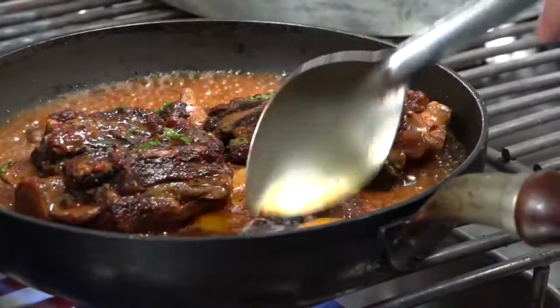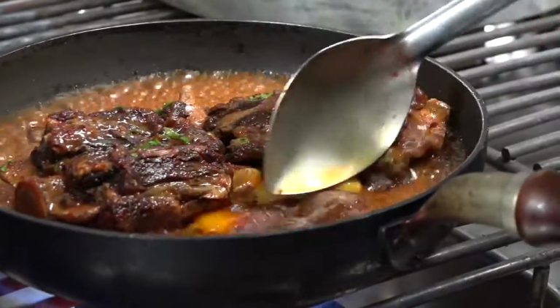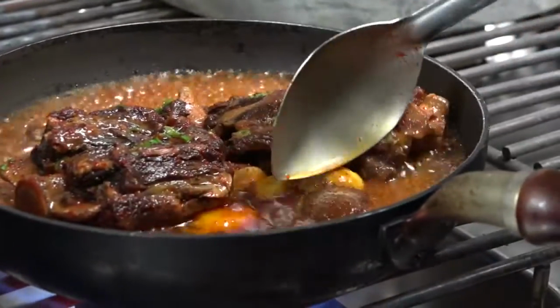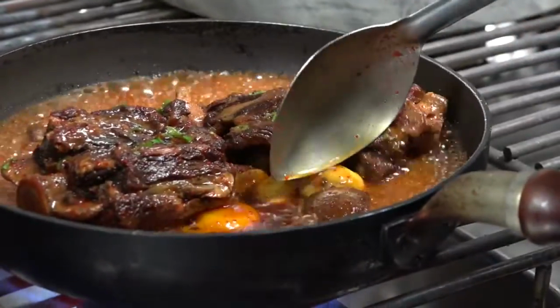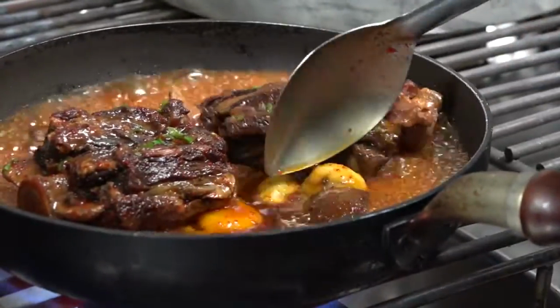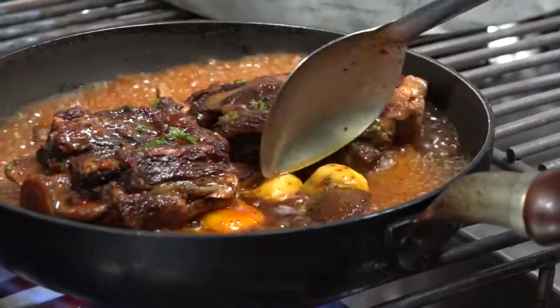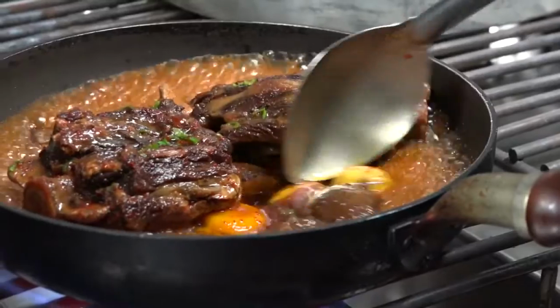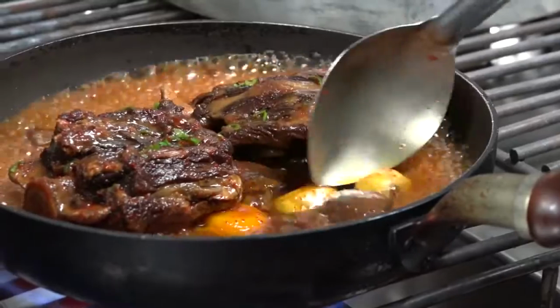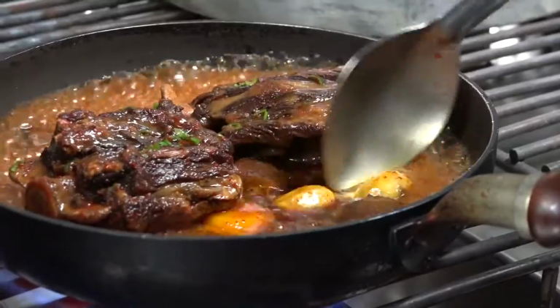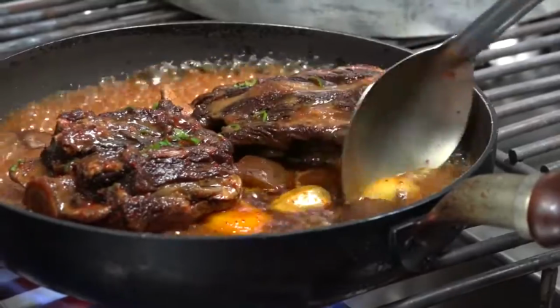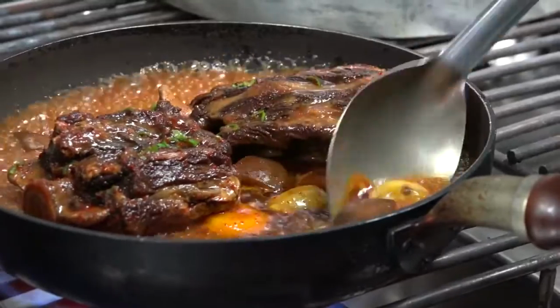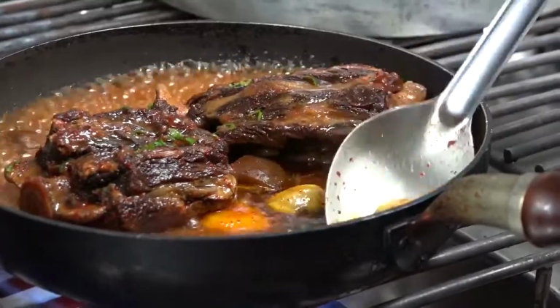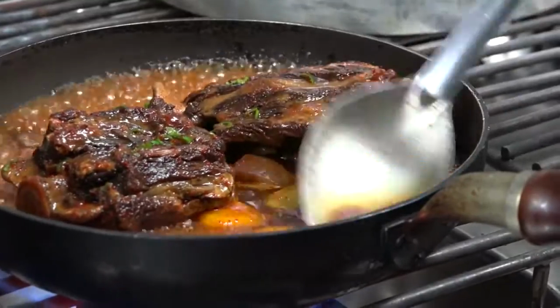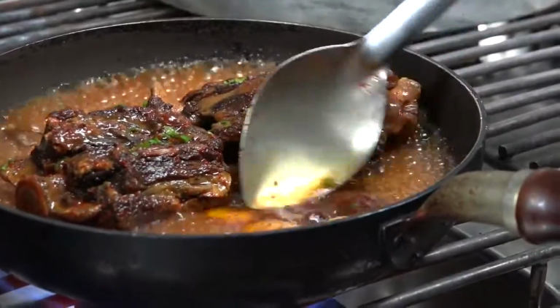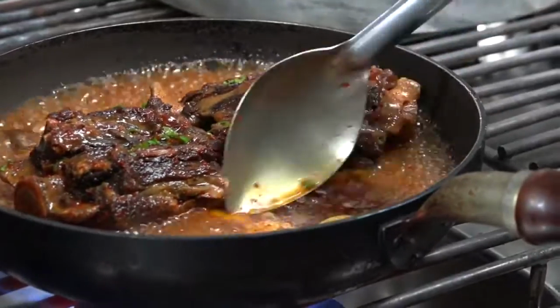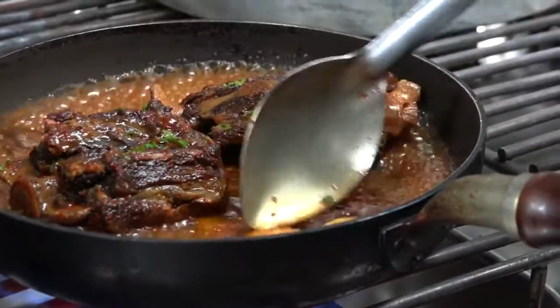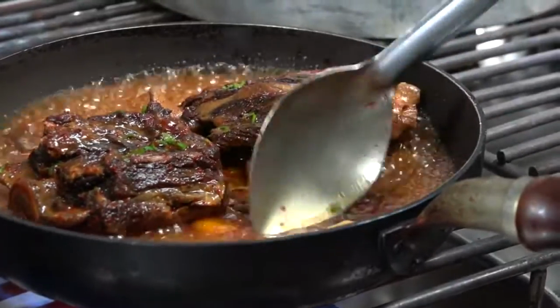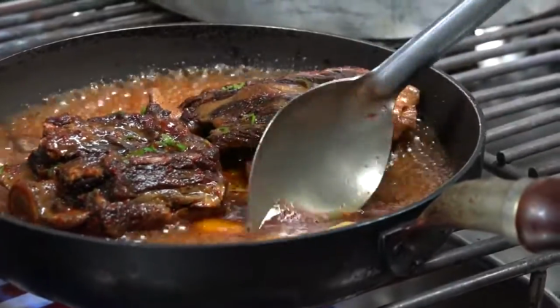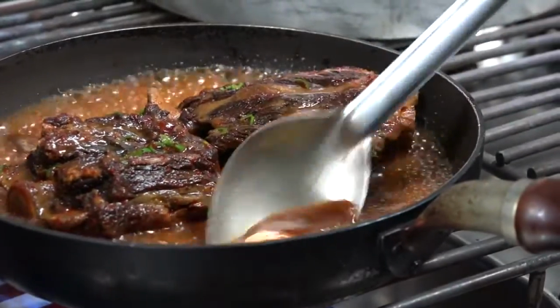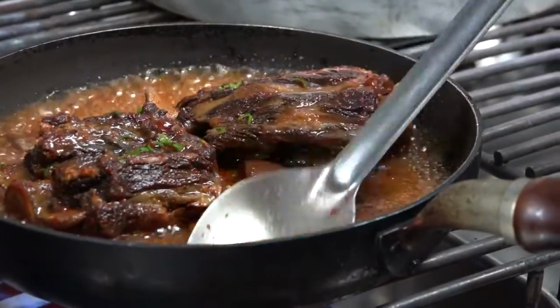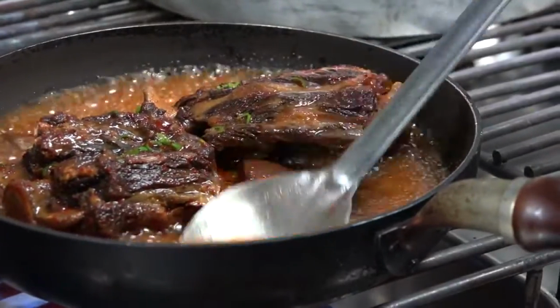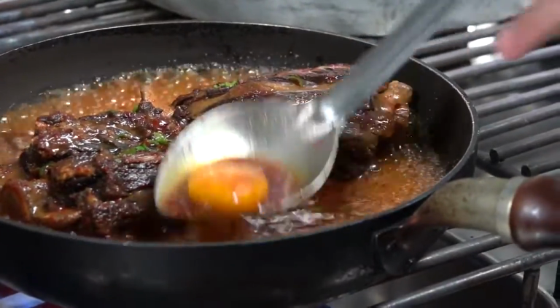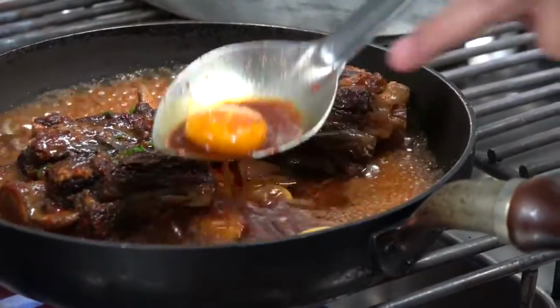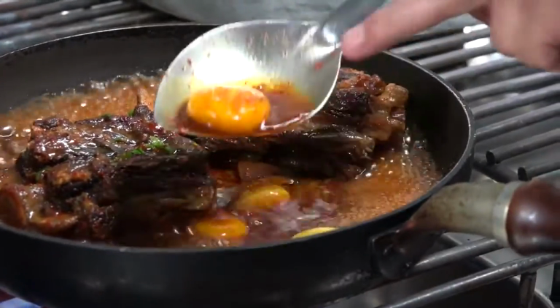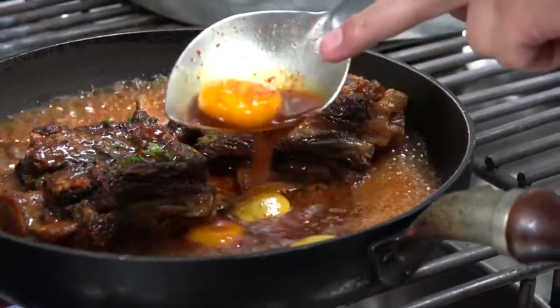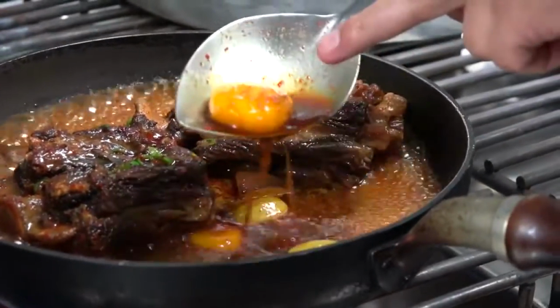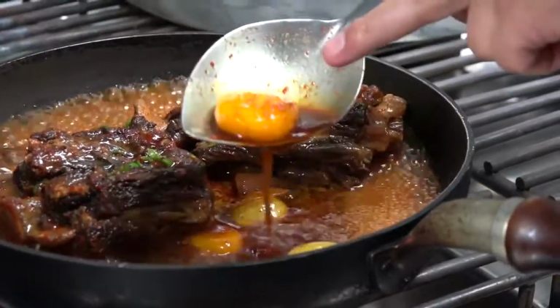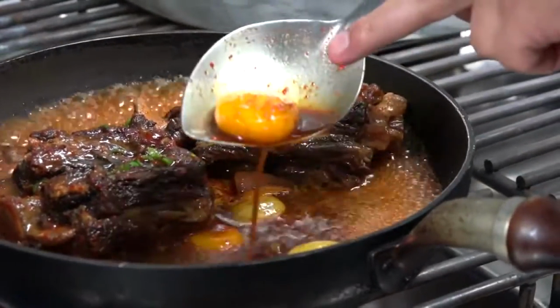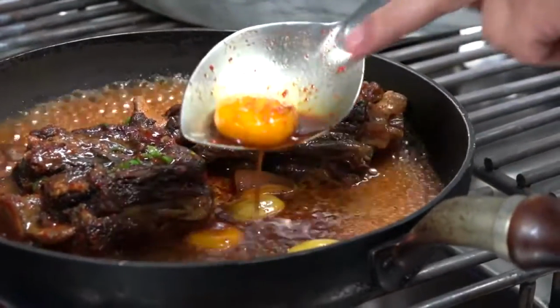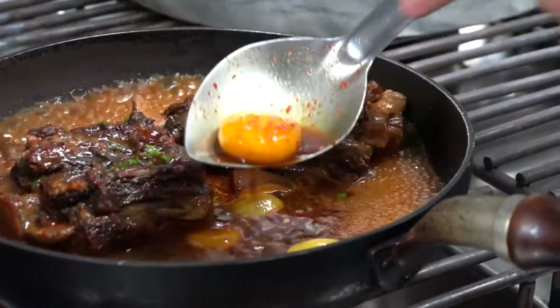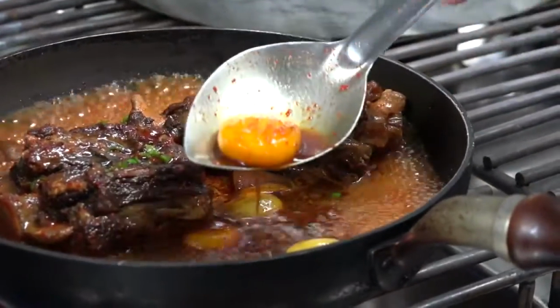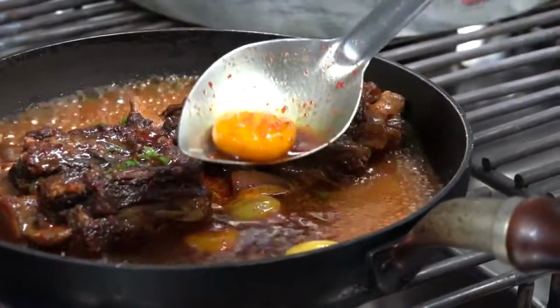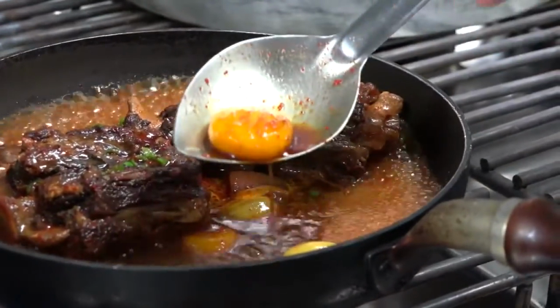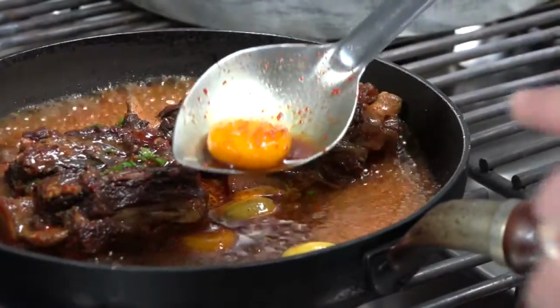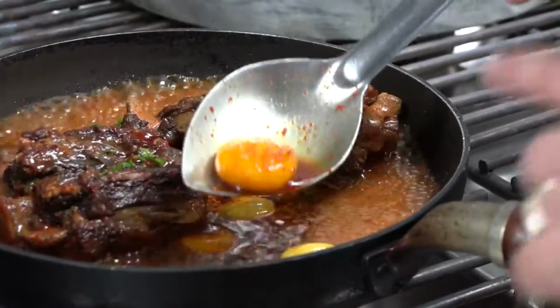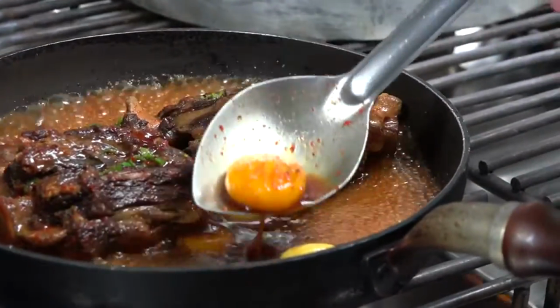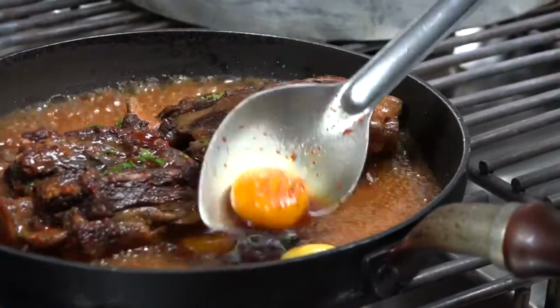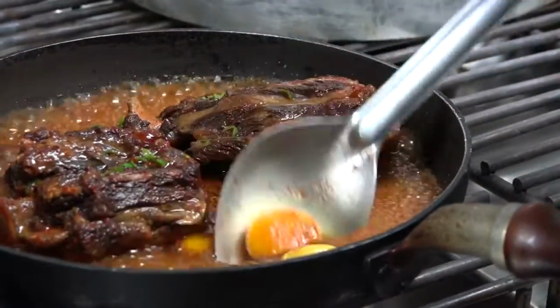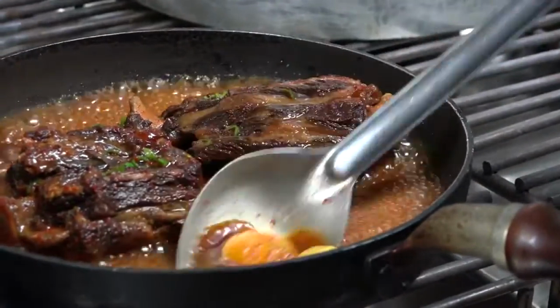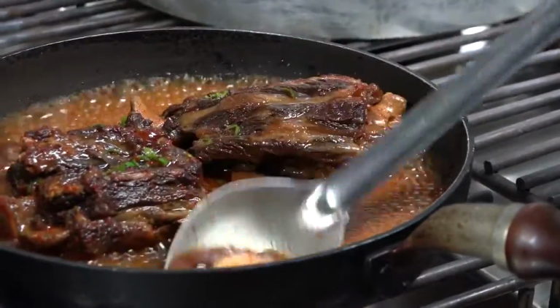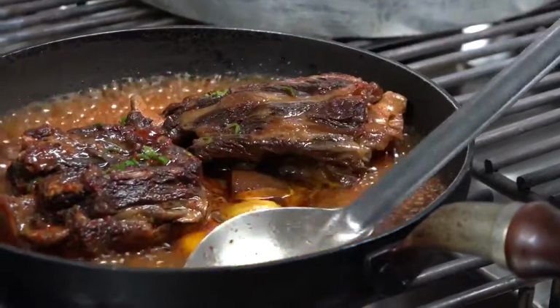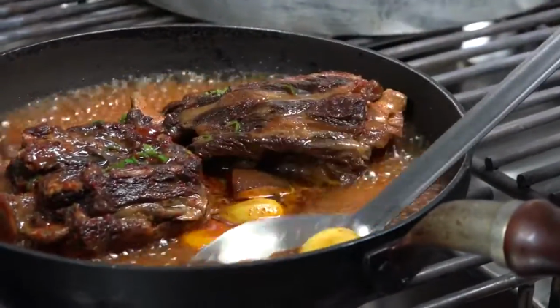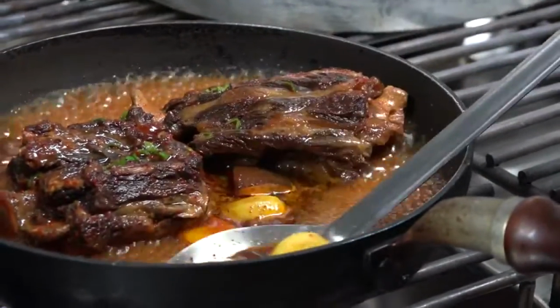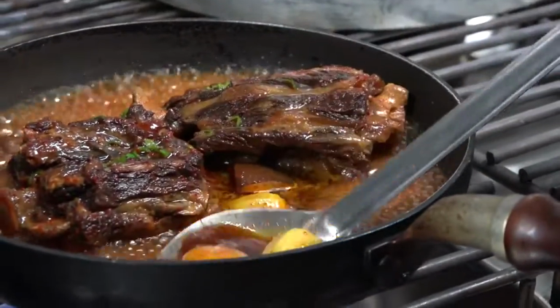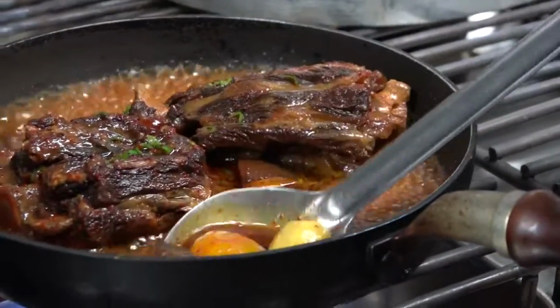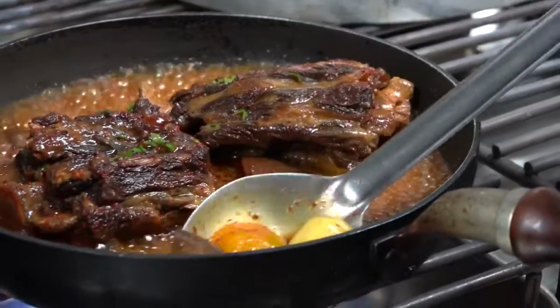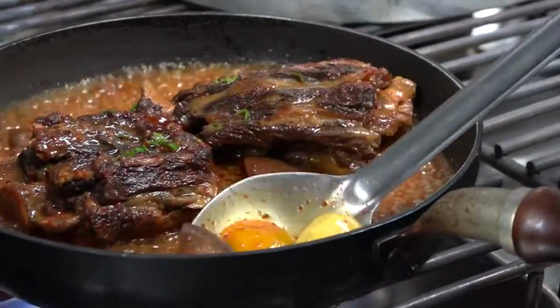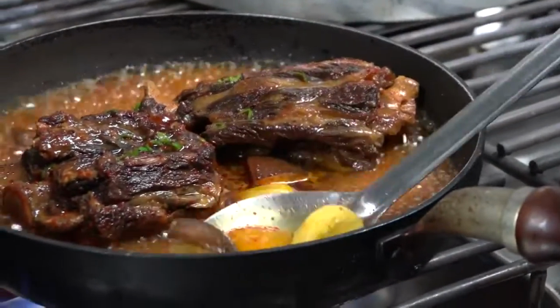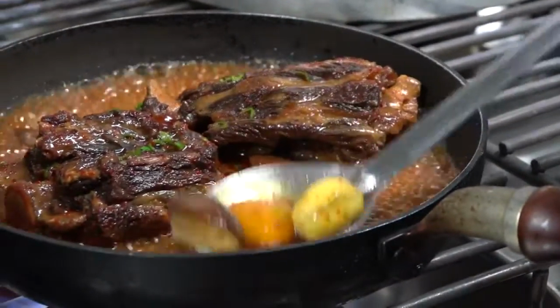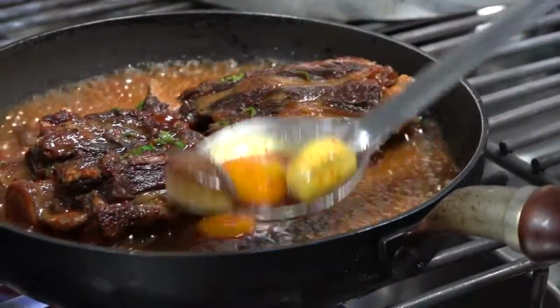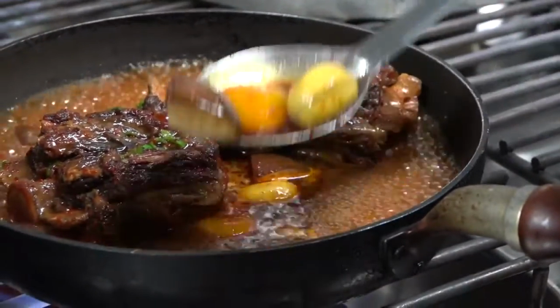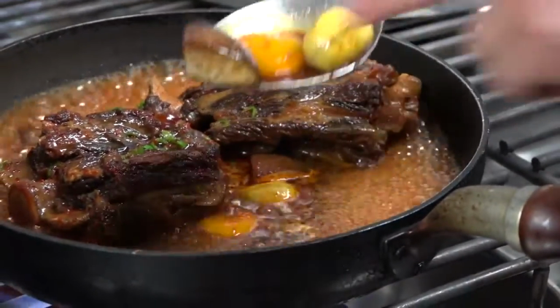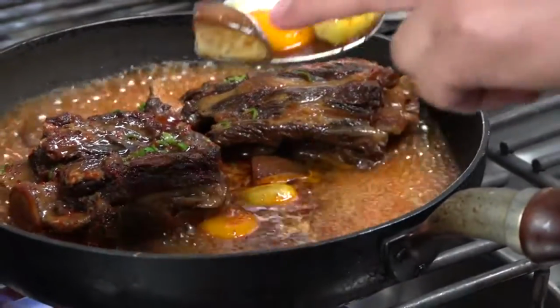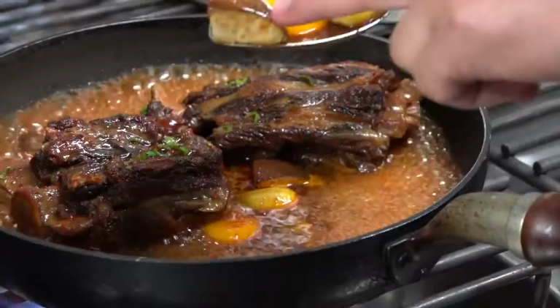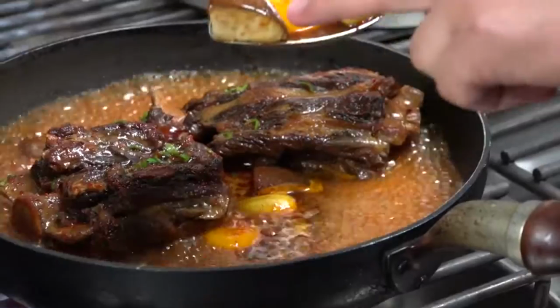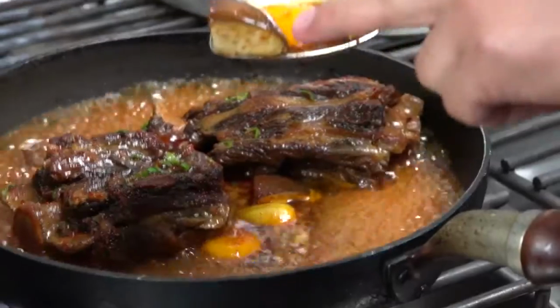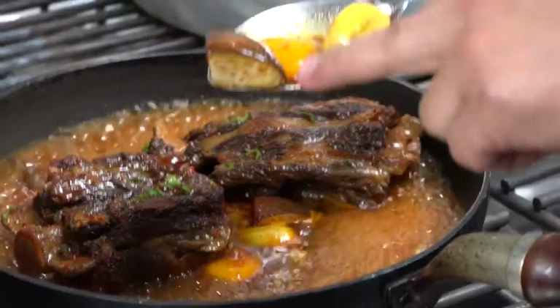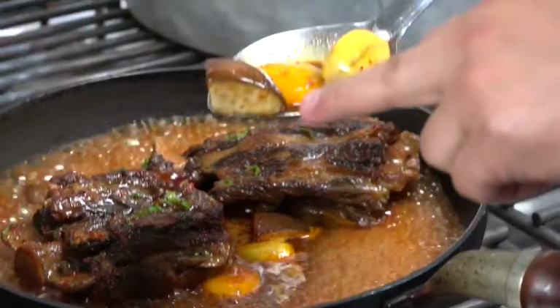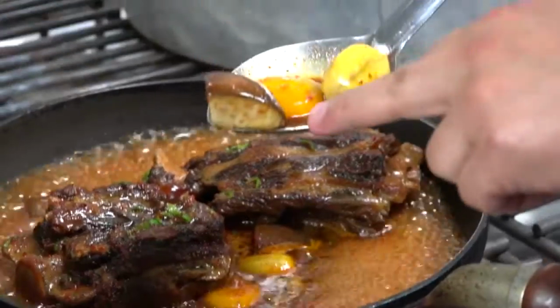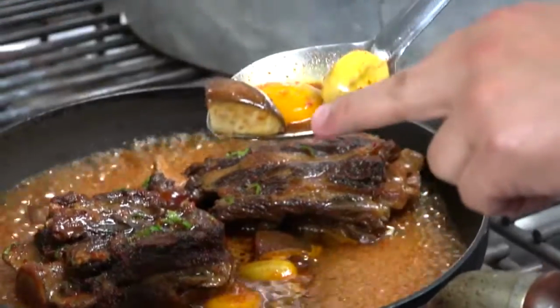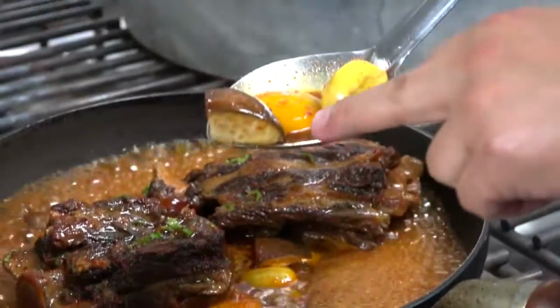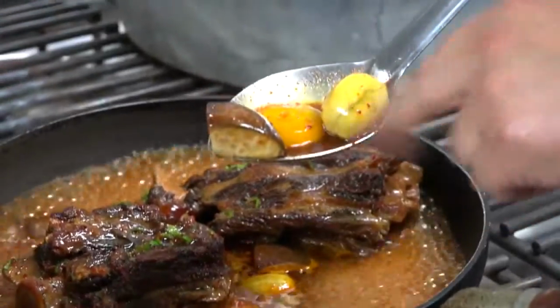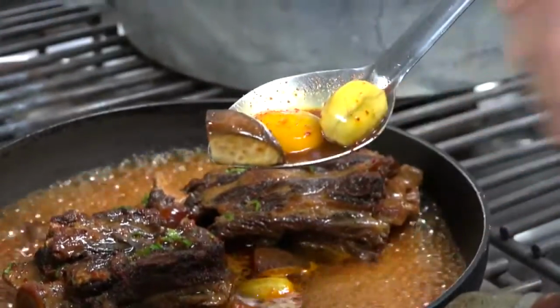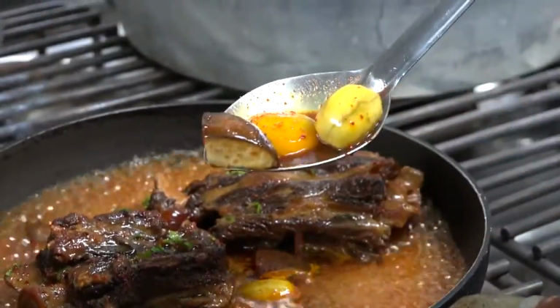This is chestnut. This is pumpkin. And then fresh stock.